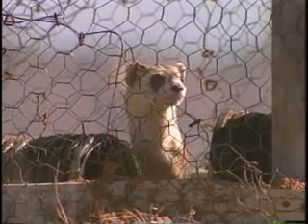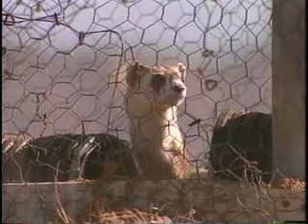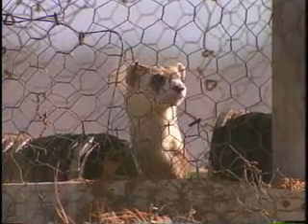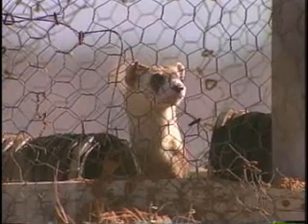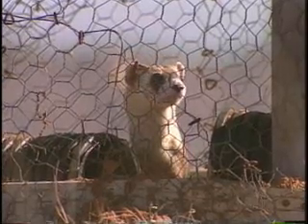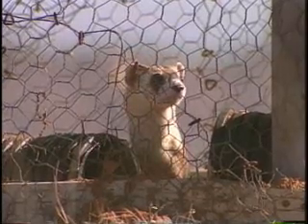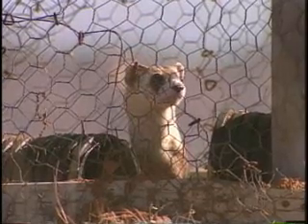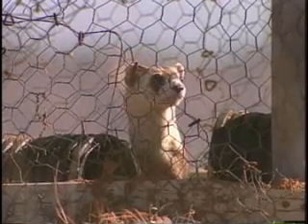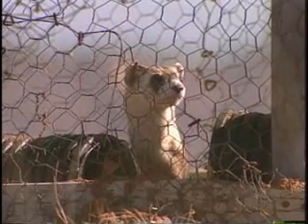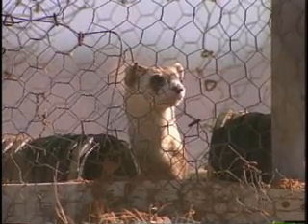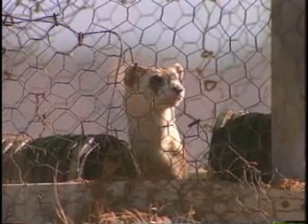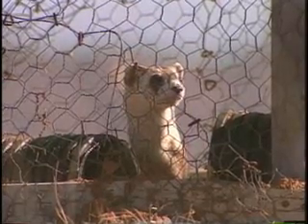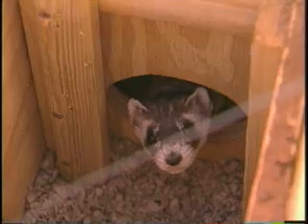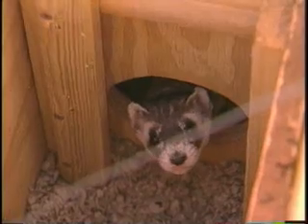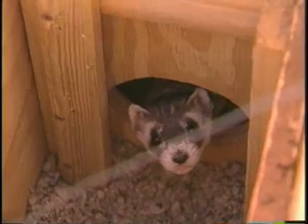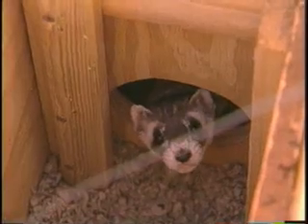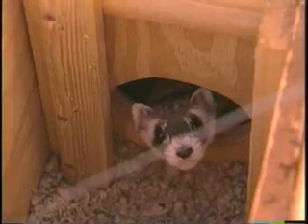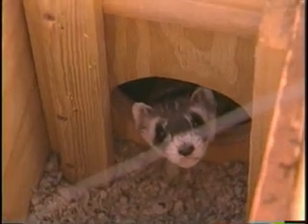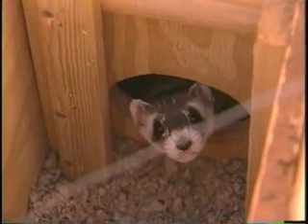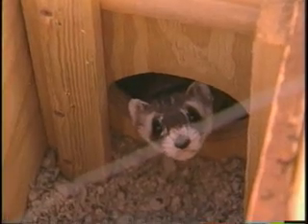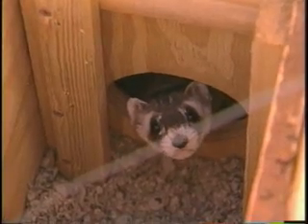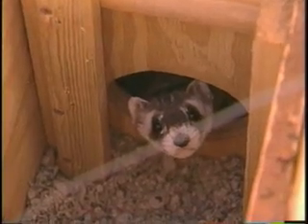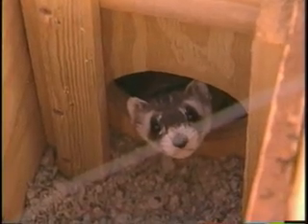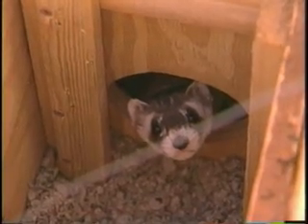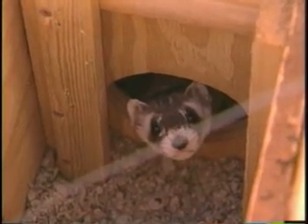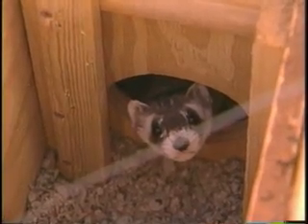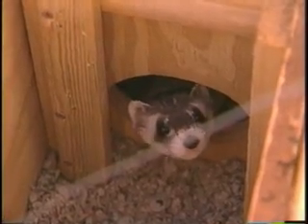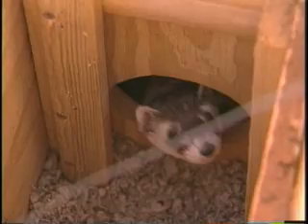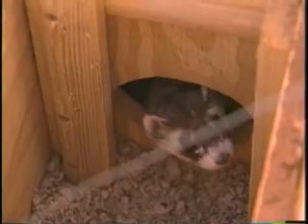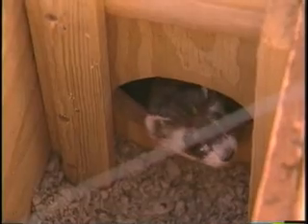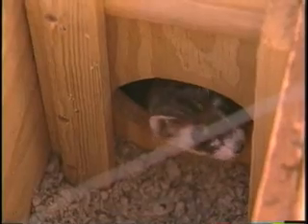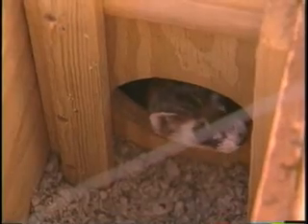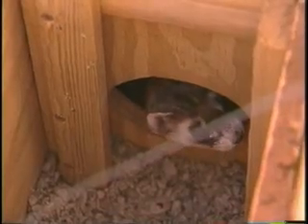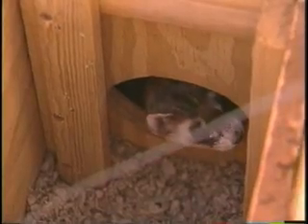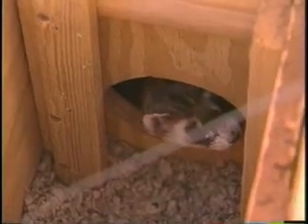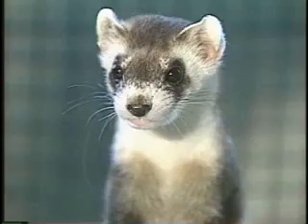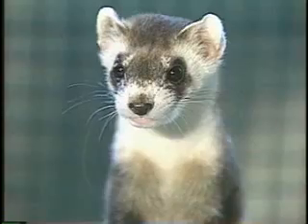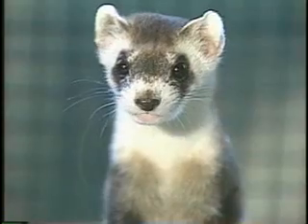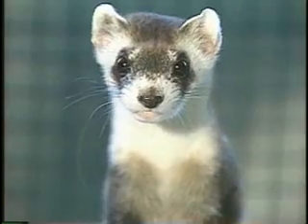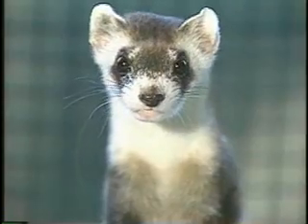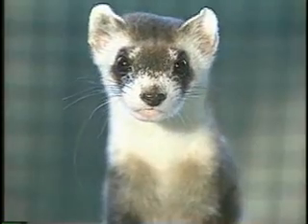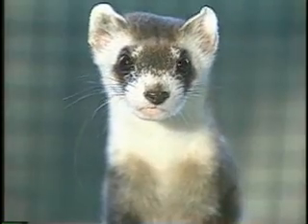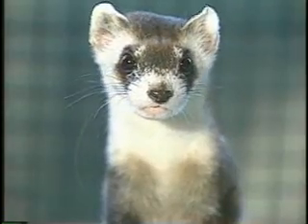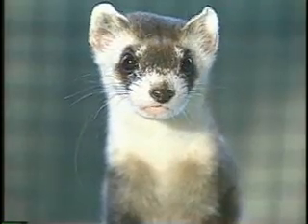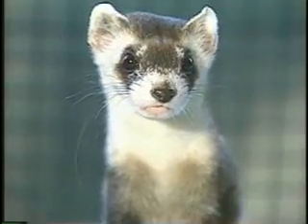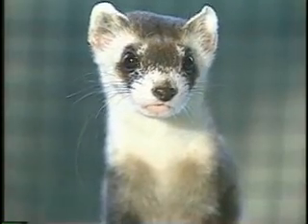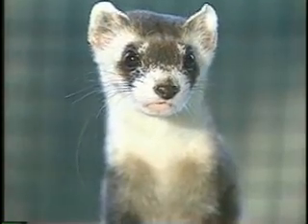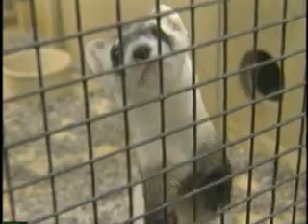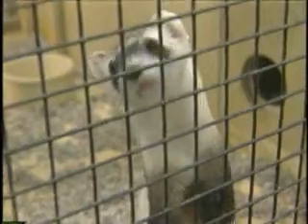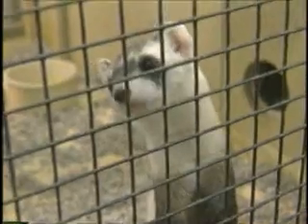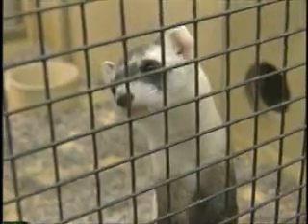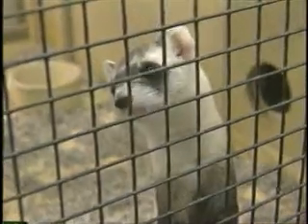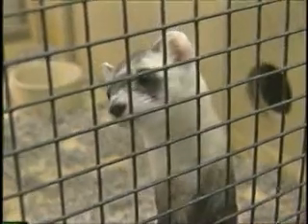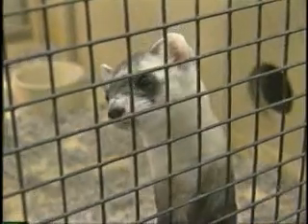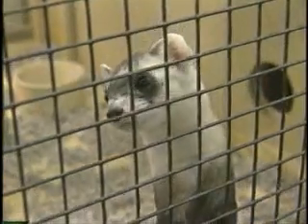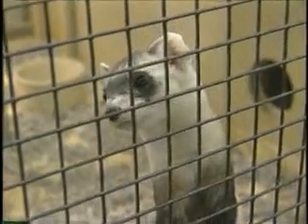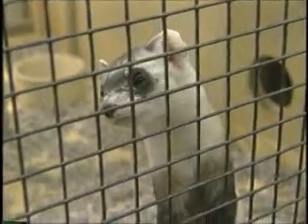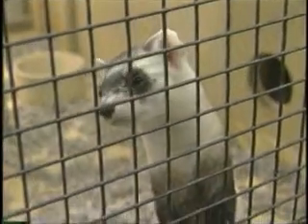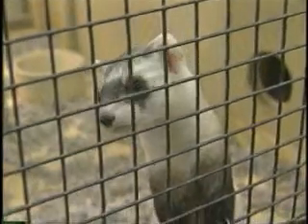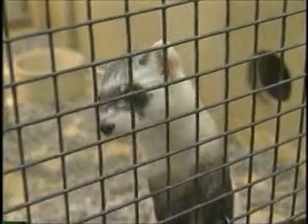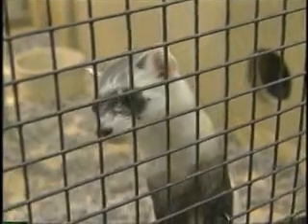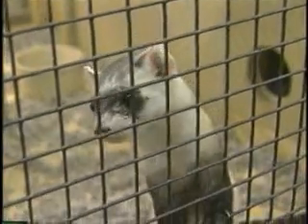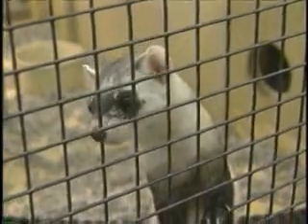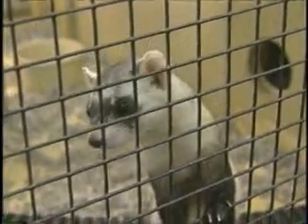Survival statistics have shown that ferrets raised in pen conditions have much greater survival rates than ferrets that are raised in cages.